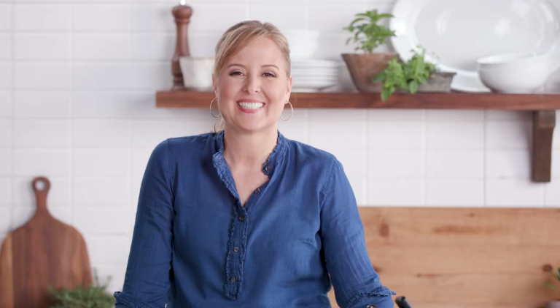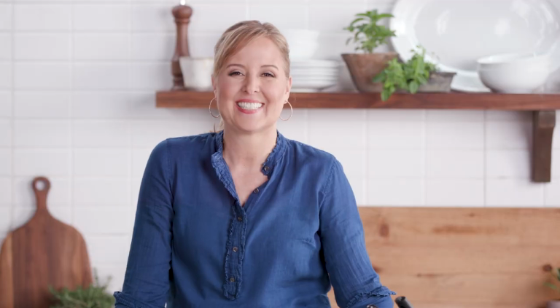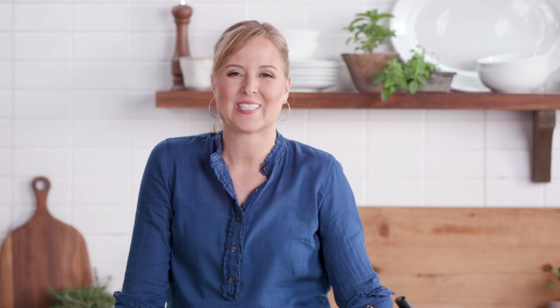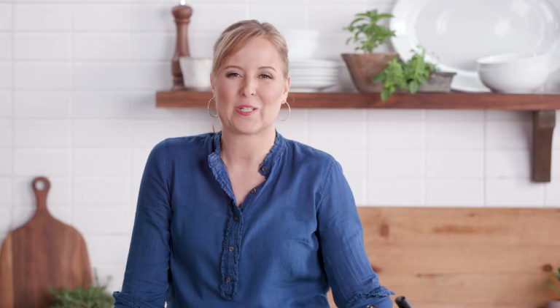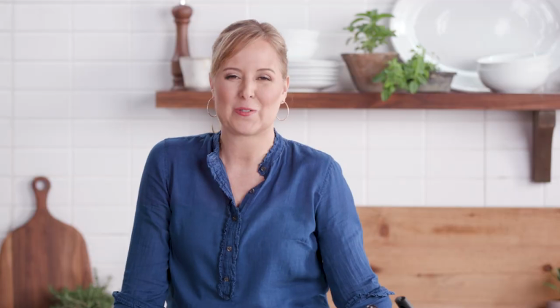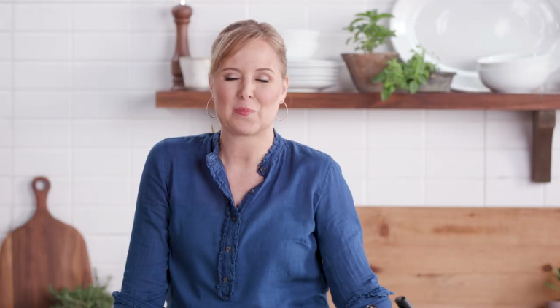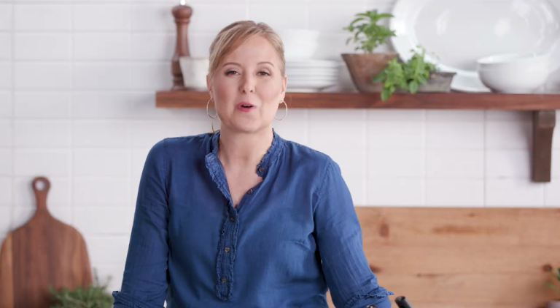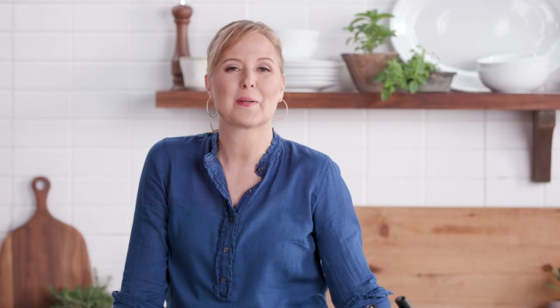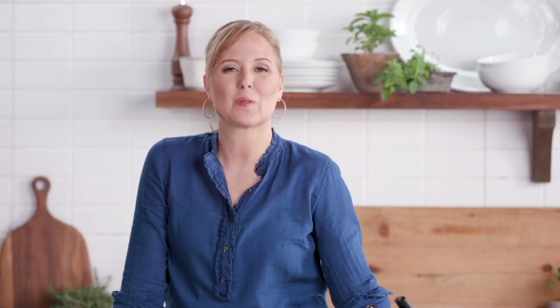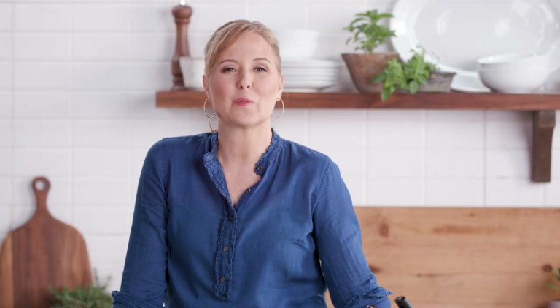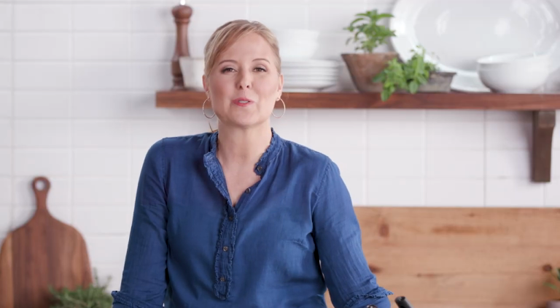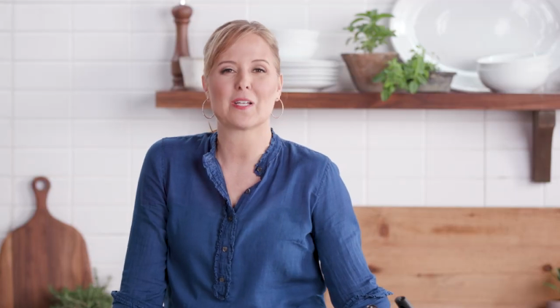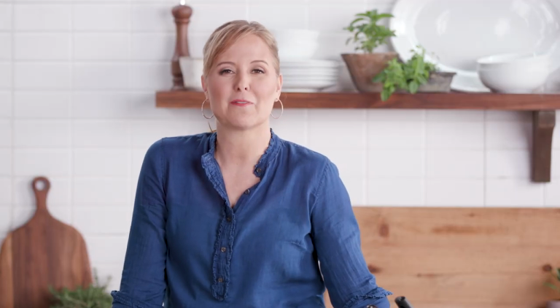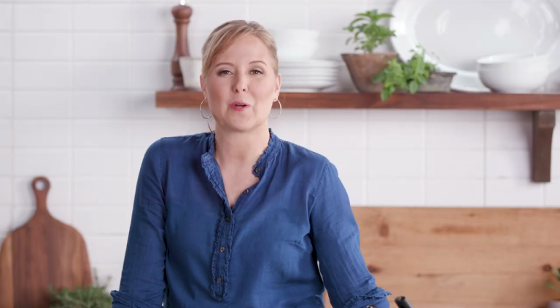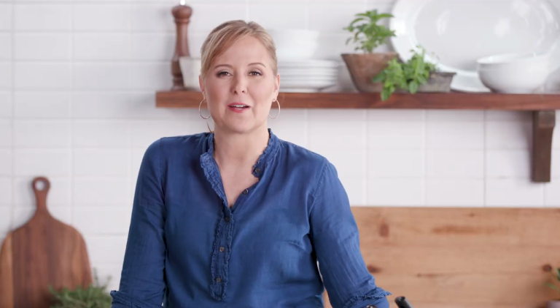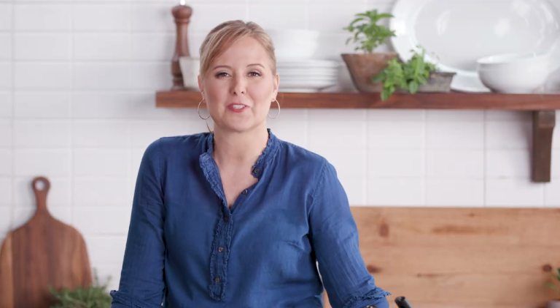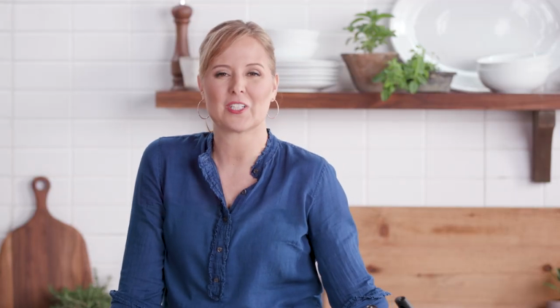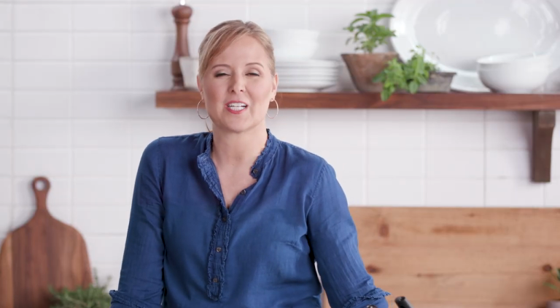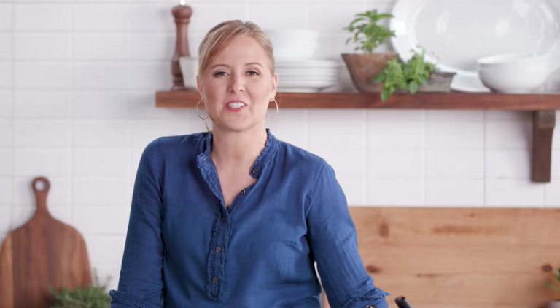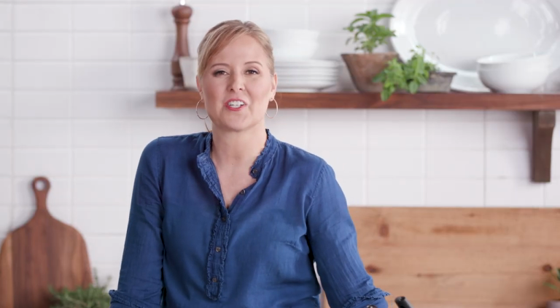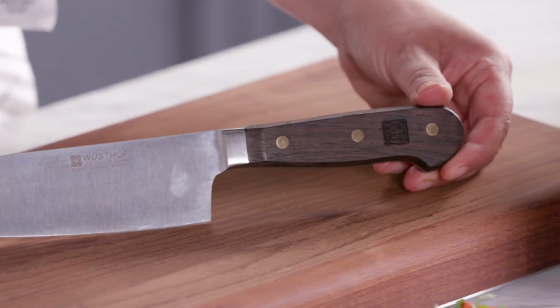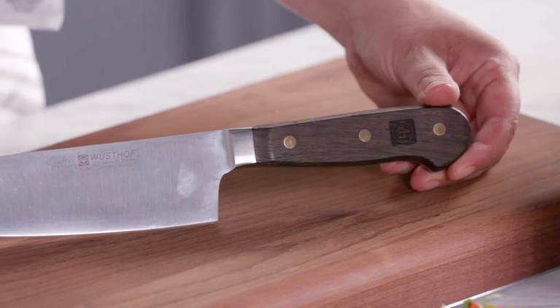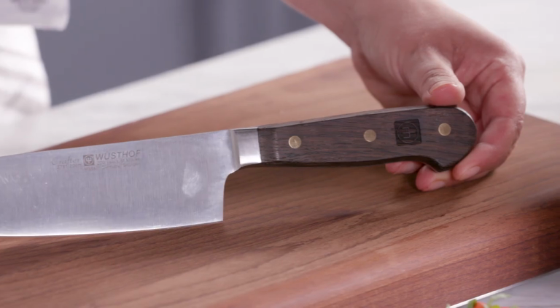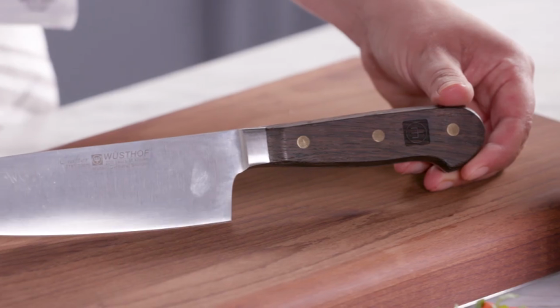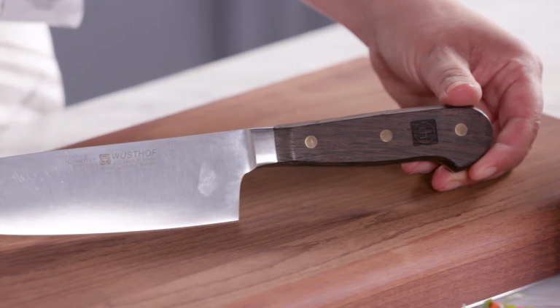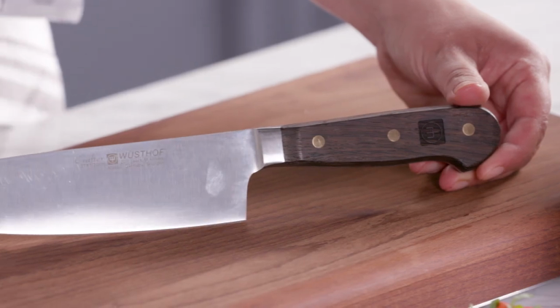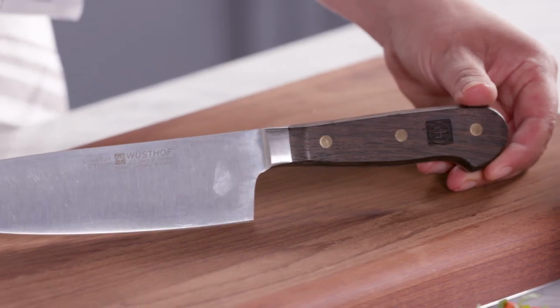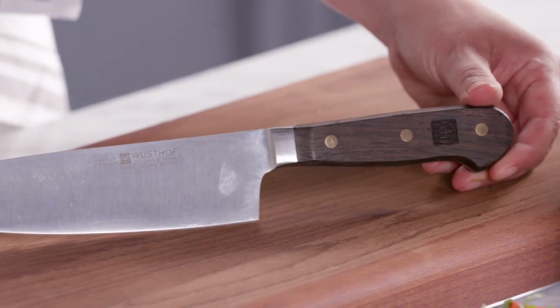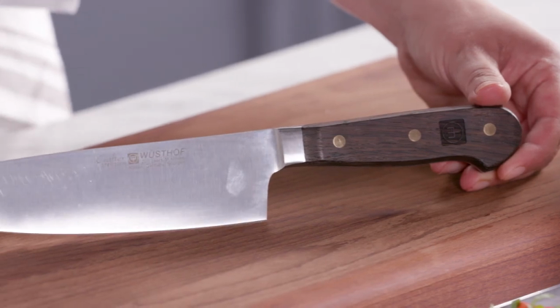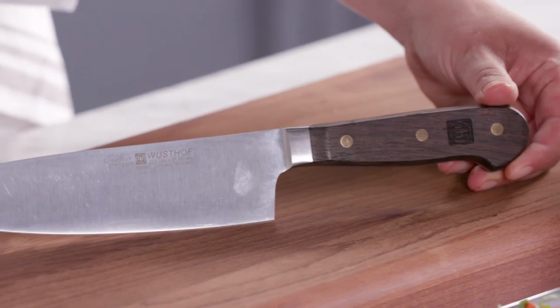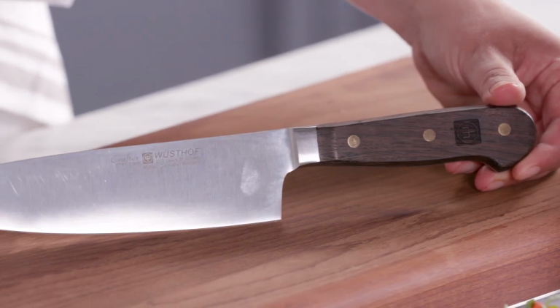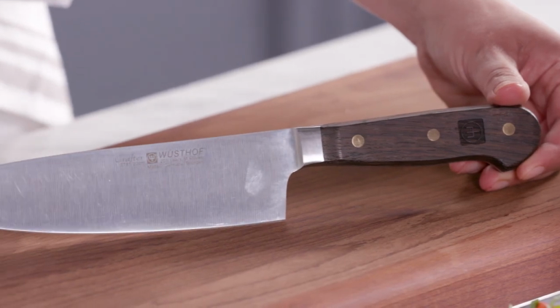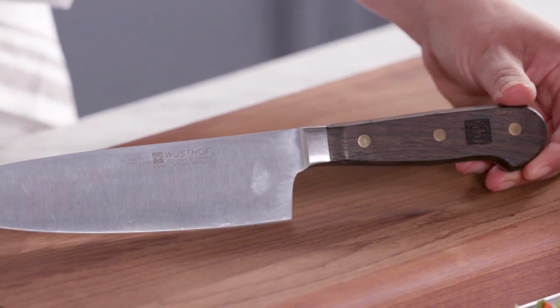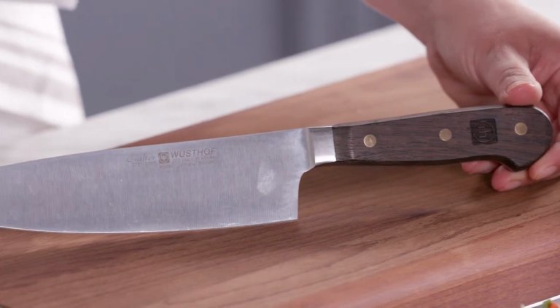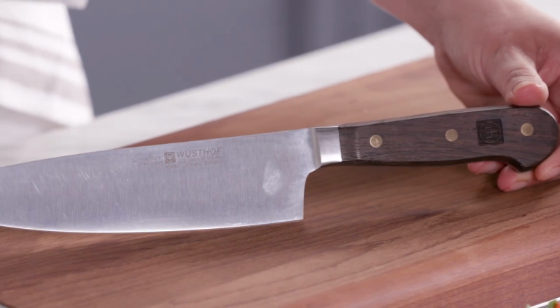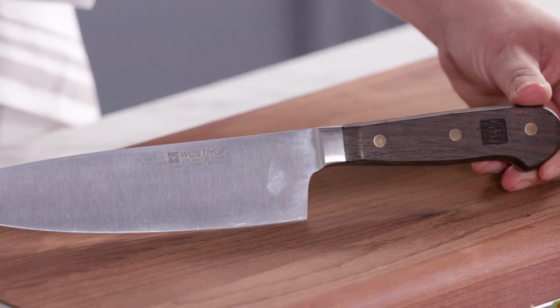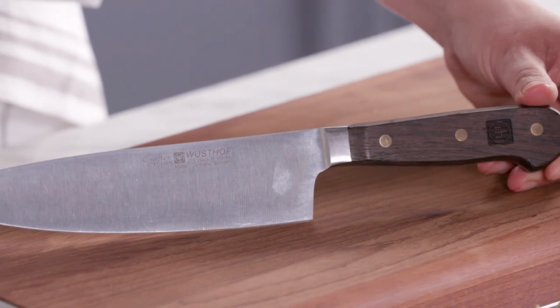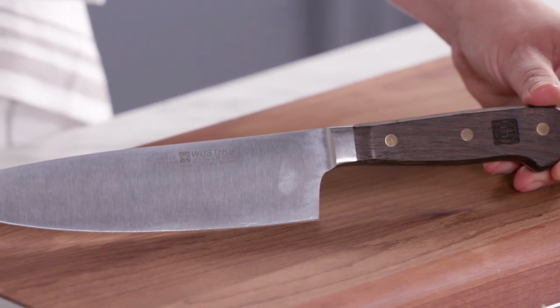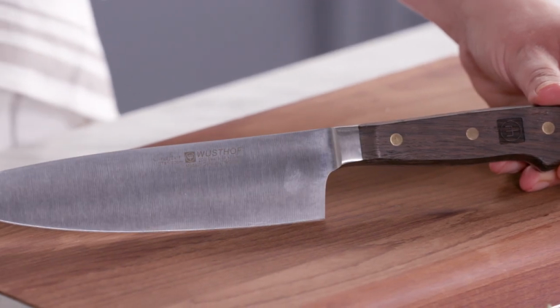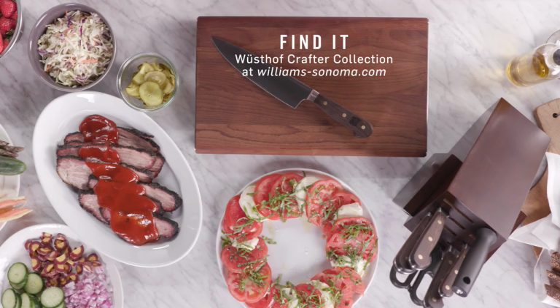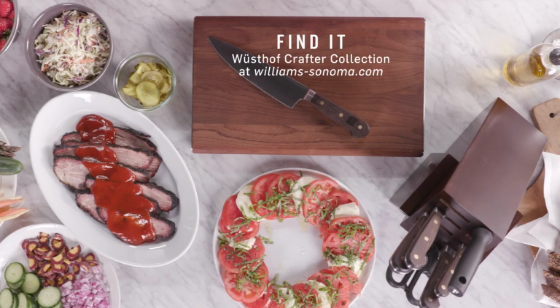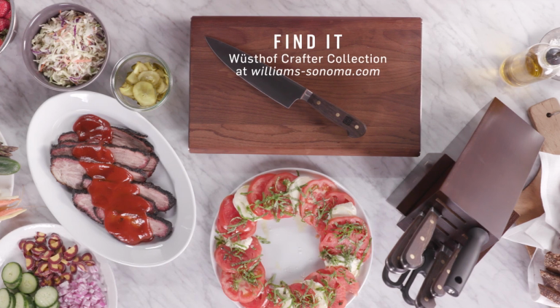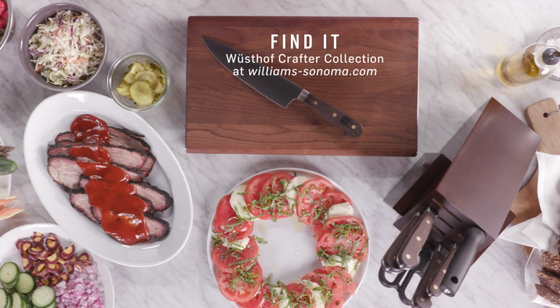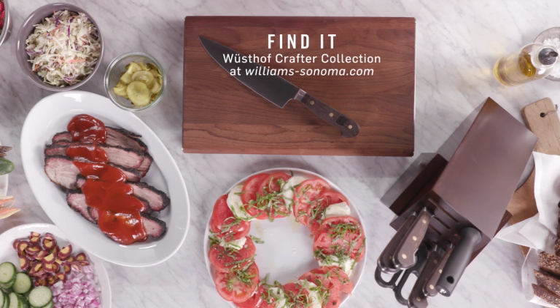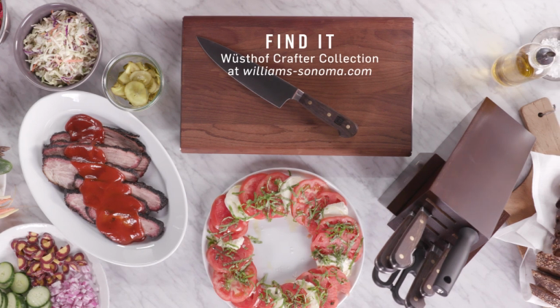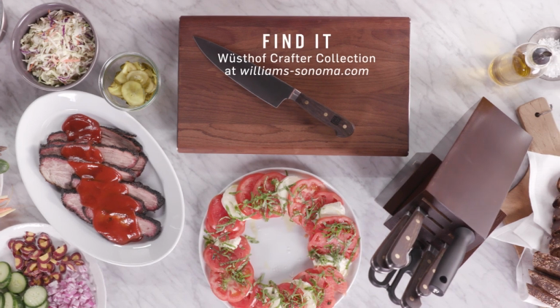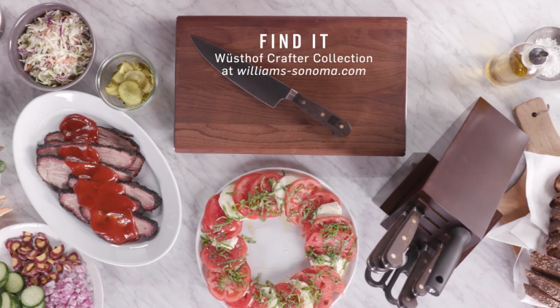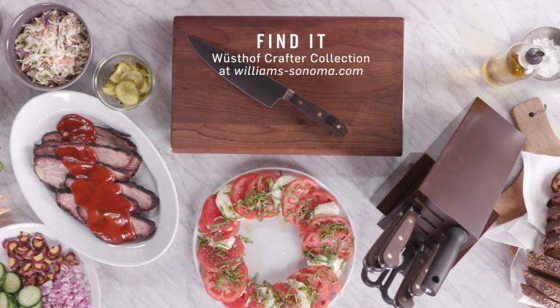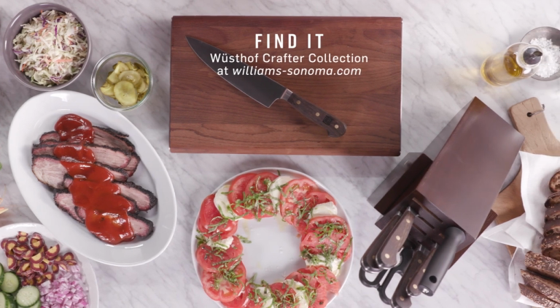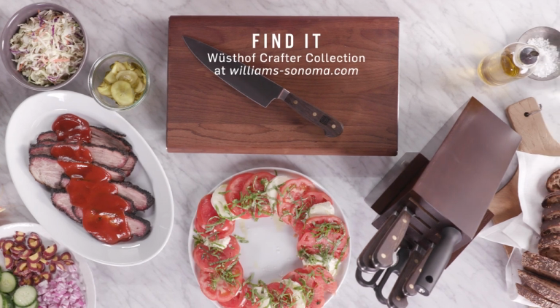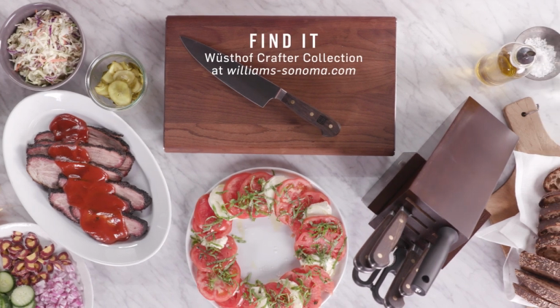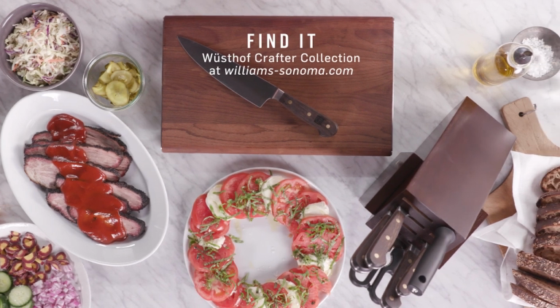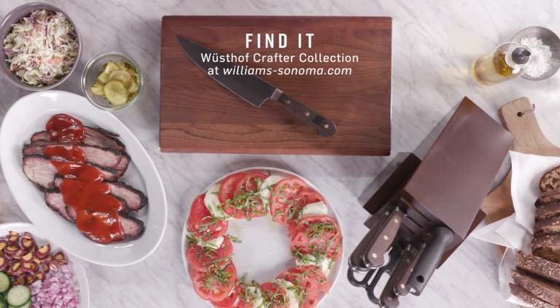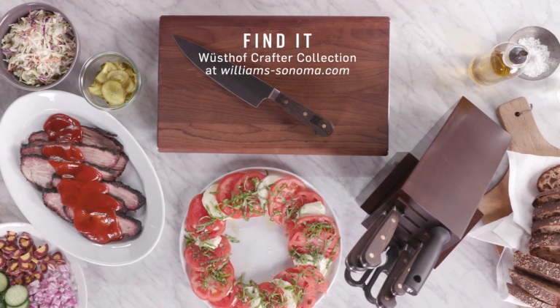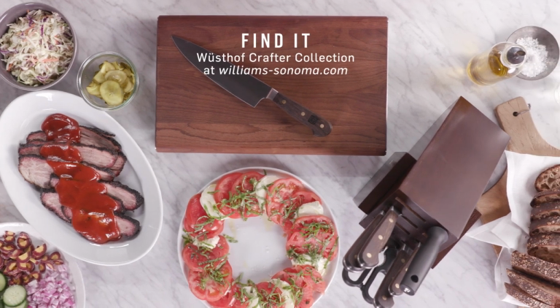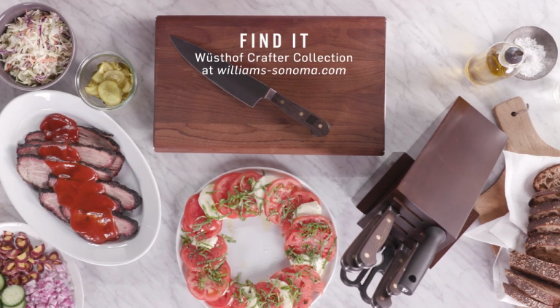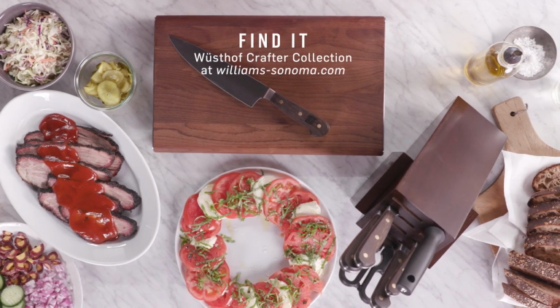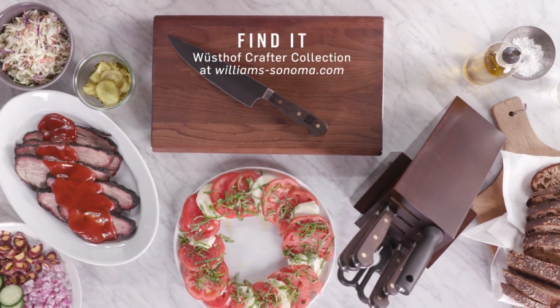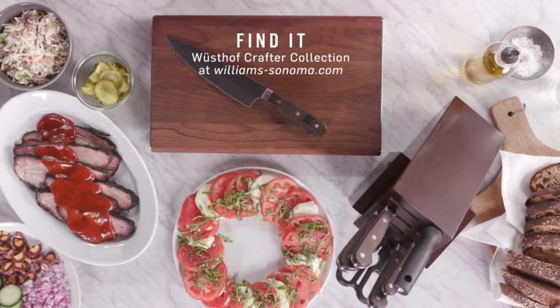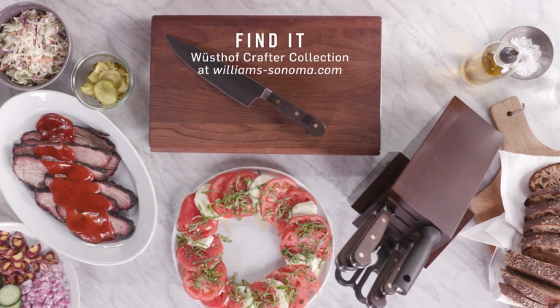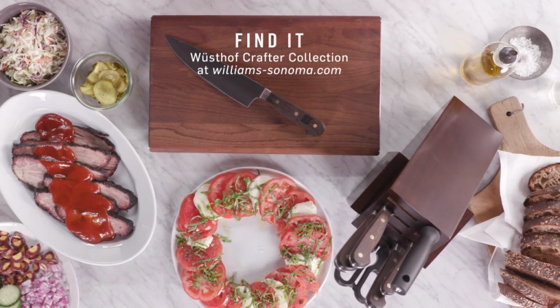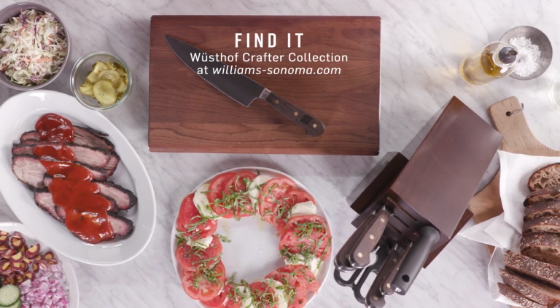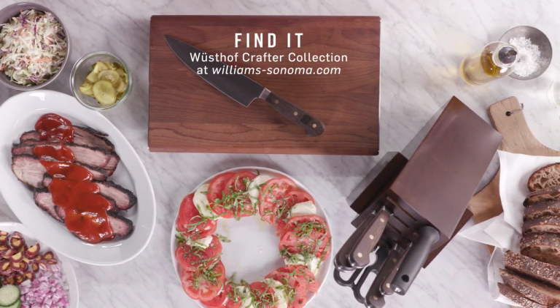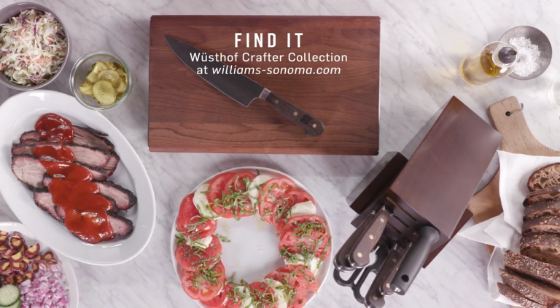To learn more about the Wusthof Crafter collection available exclusively at Williams-Sonoma, visit us online at williamsonoma.com.